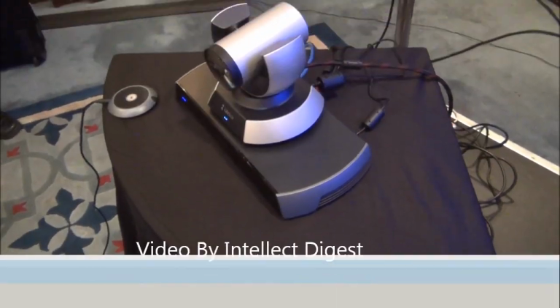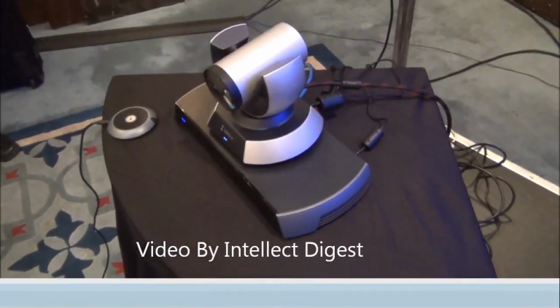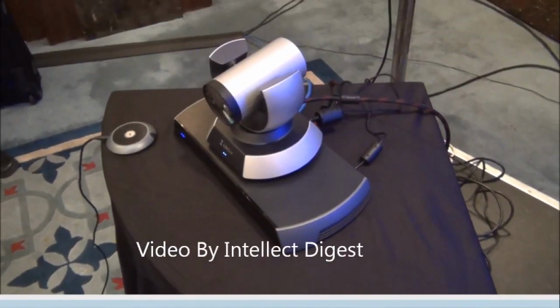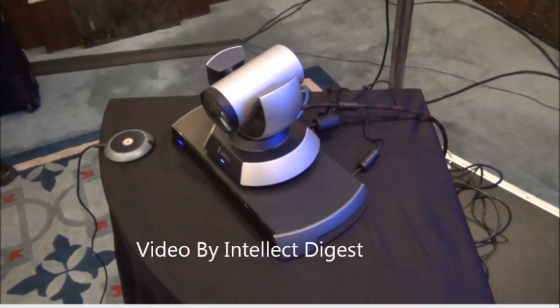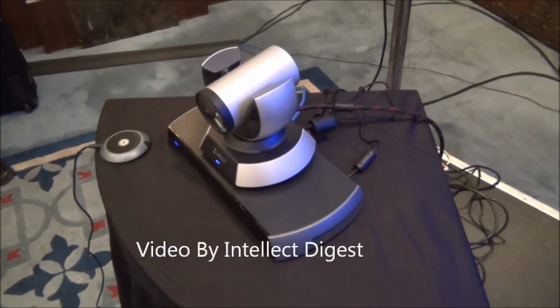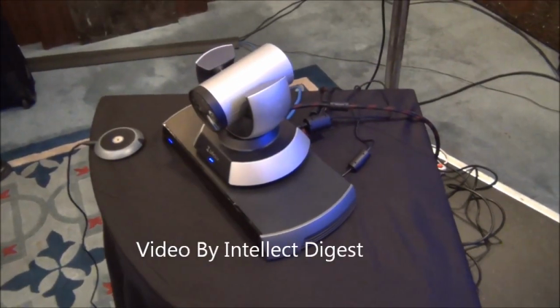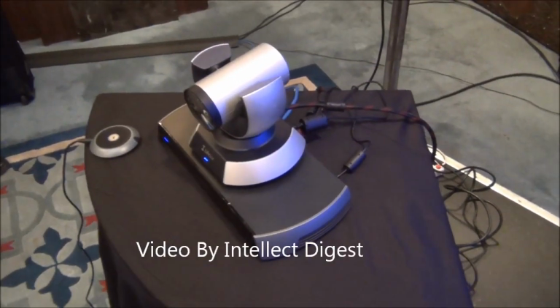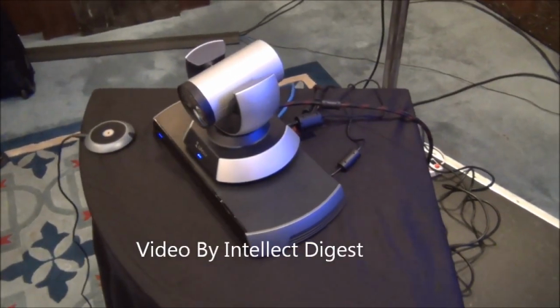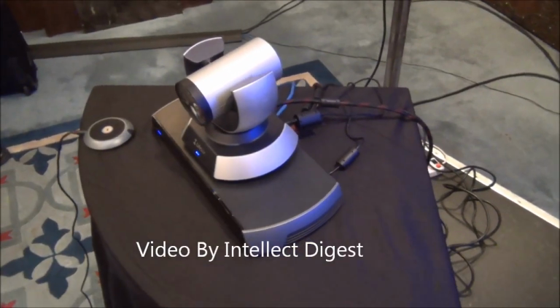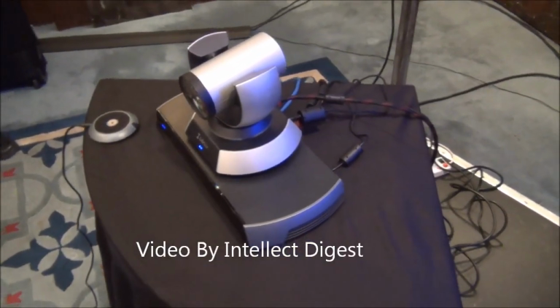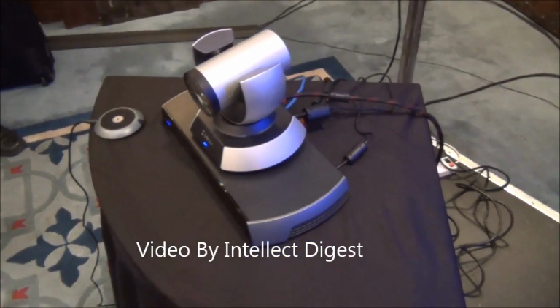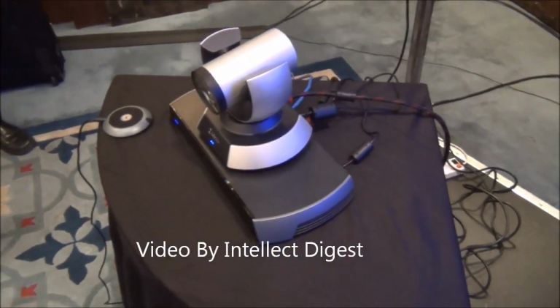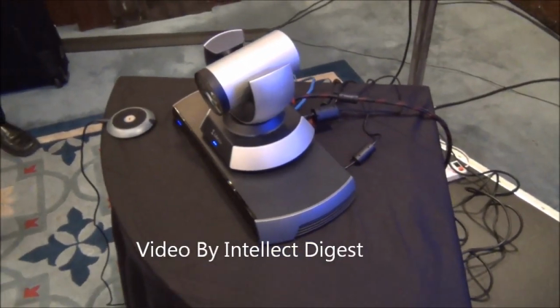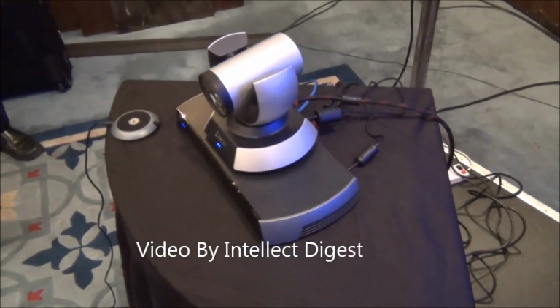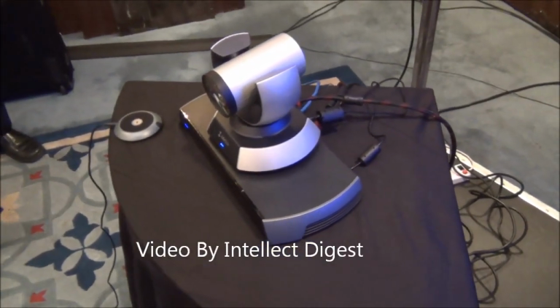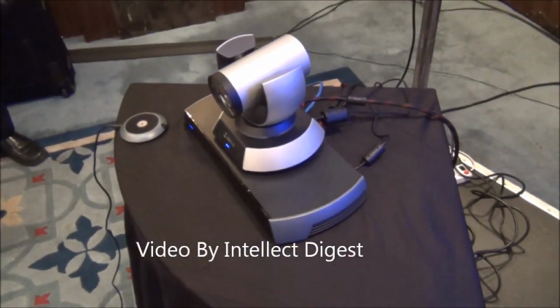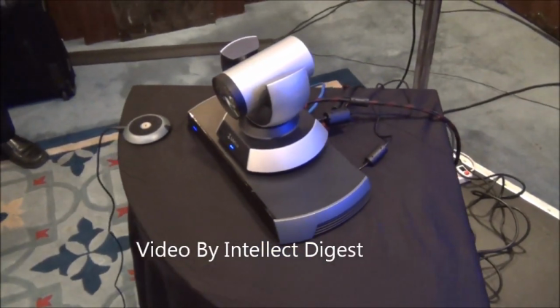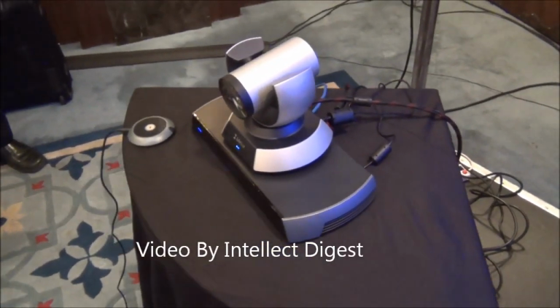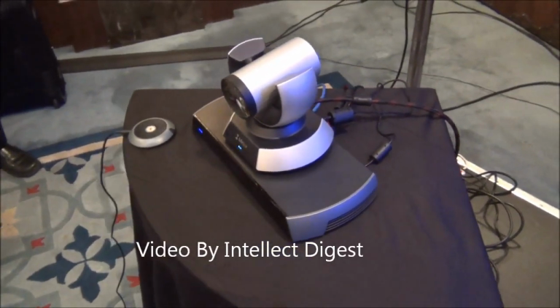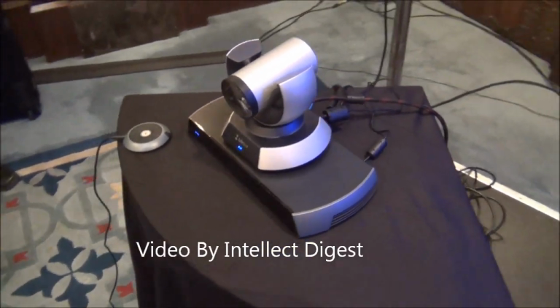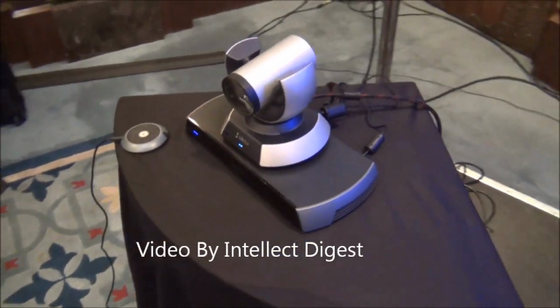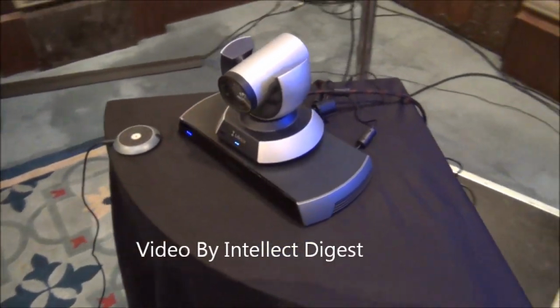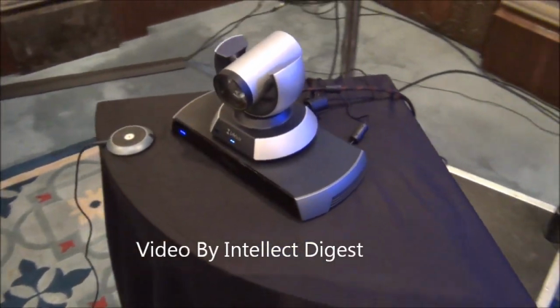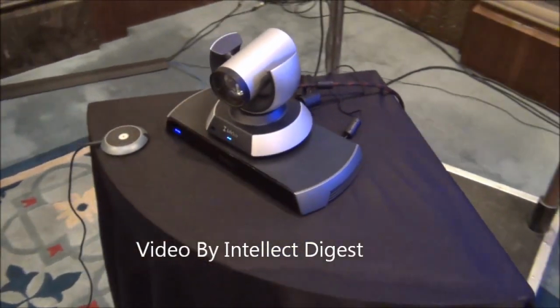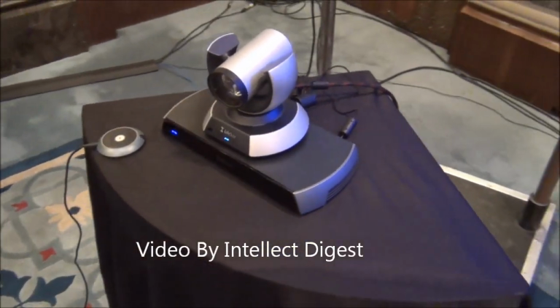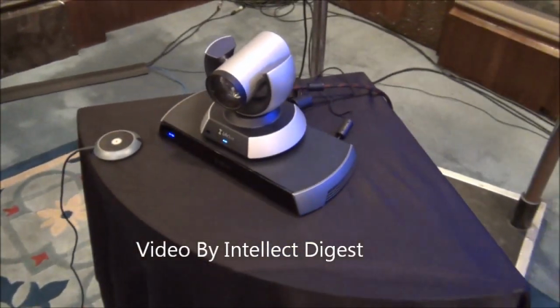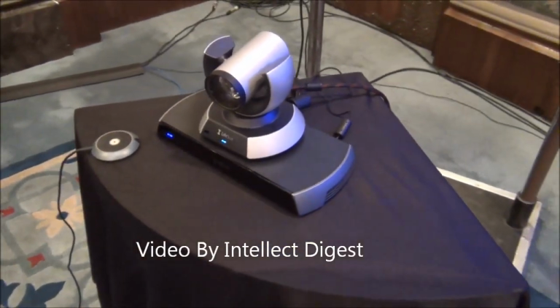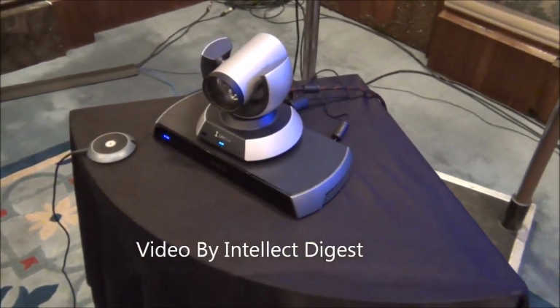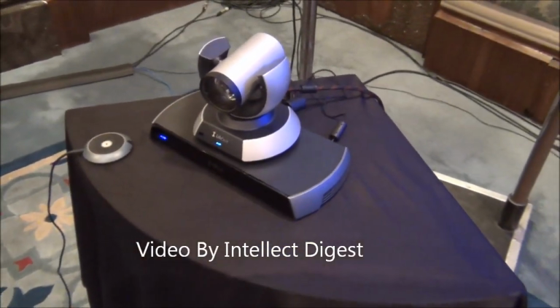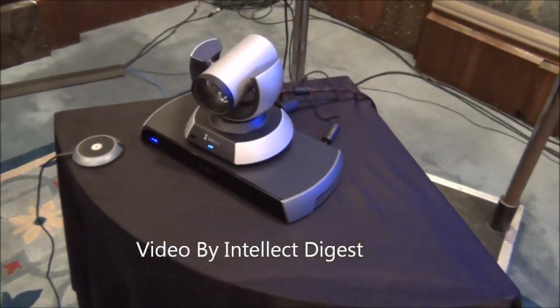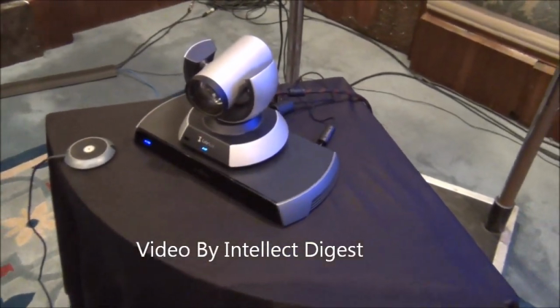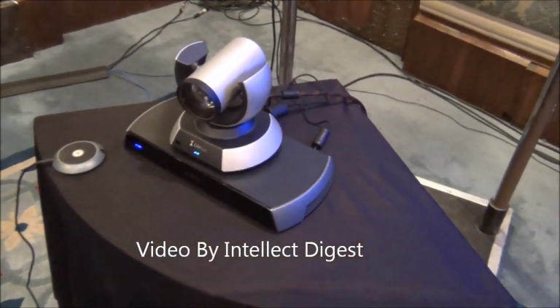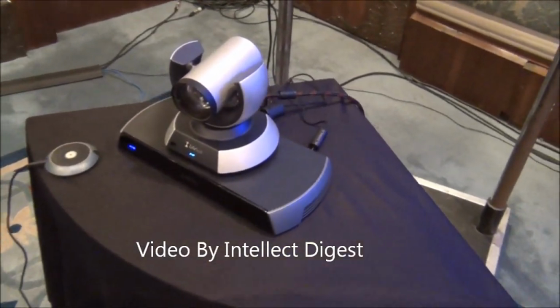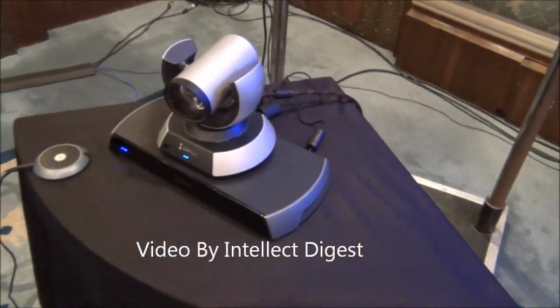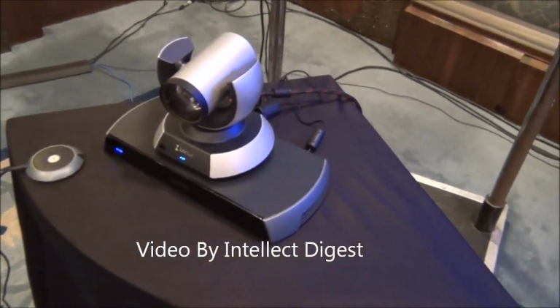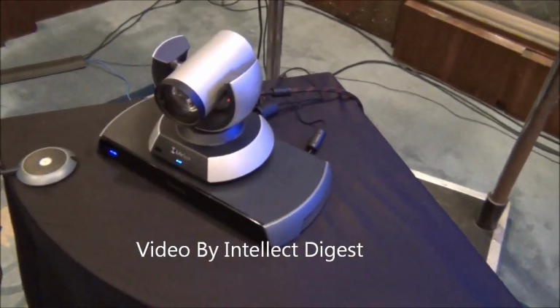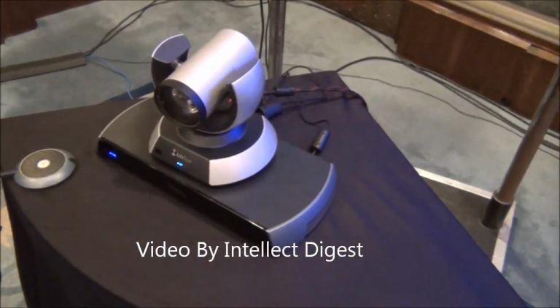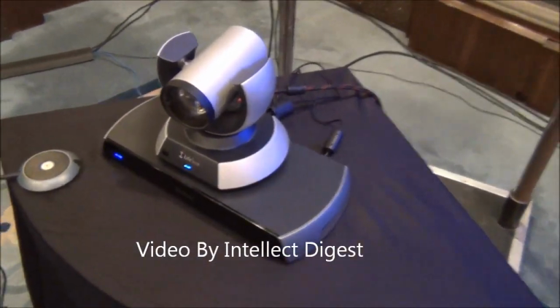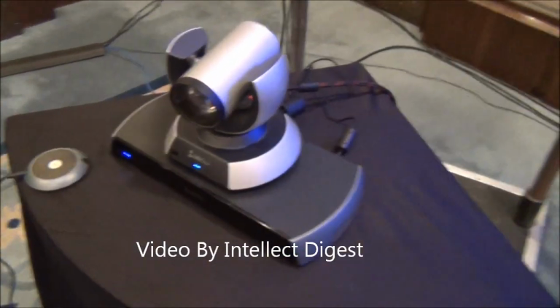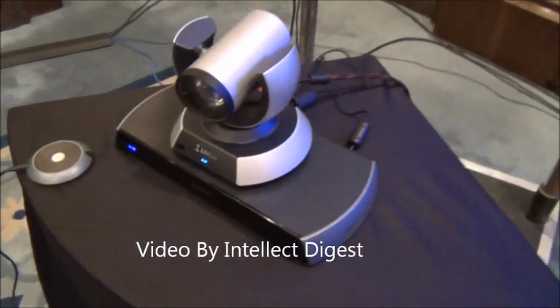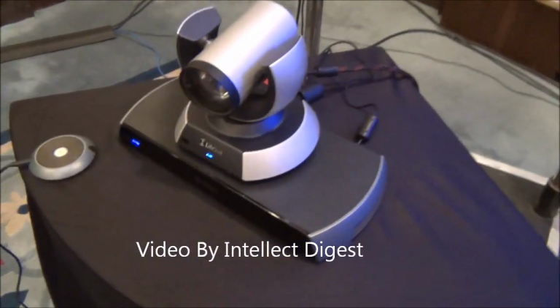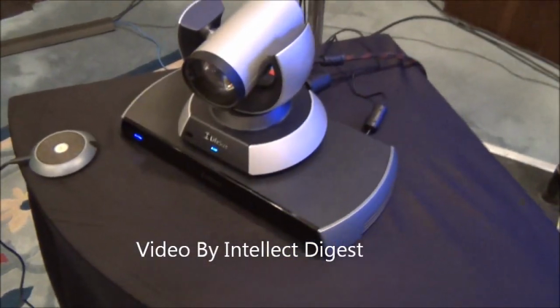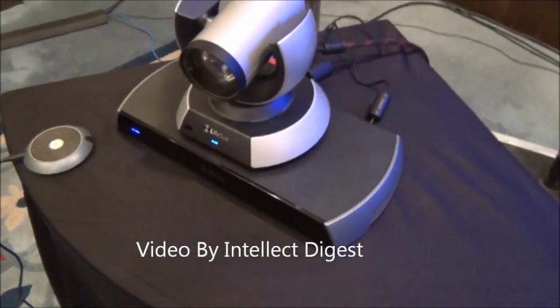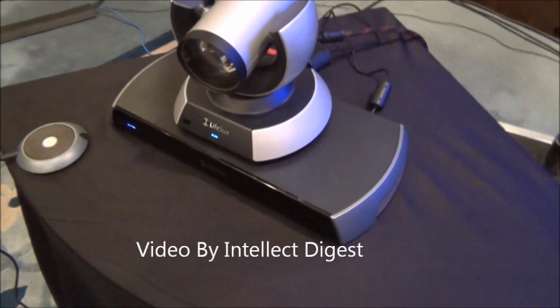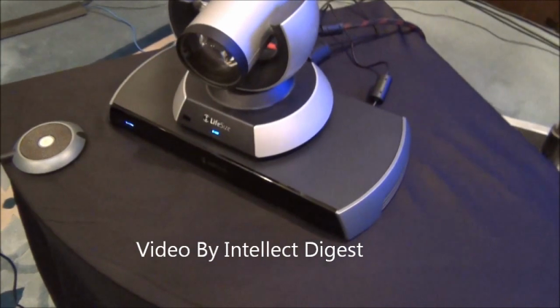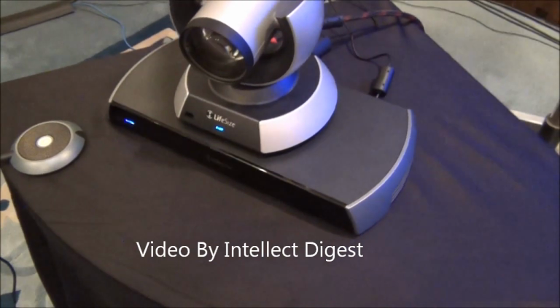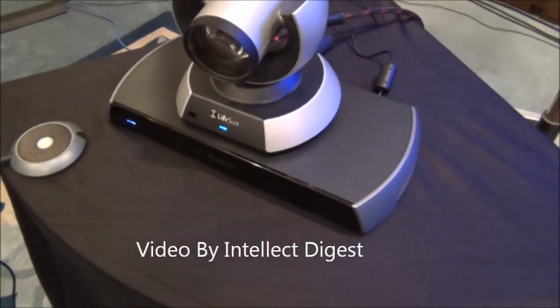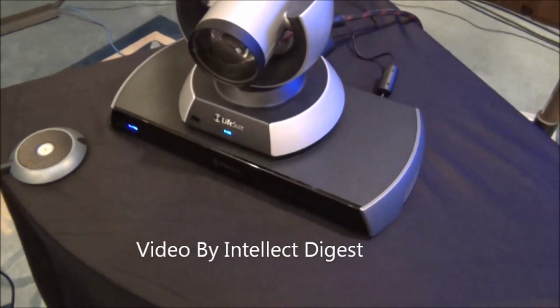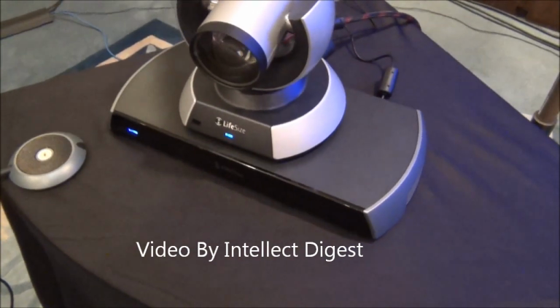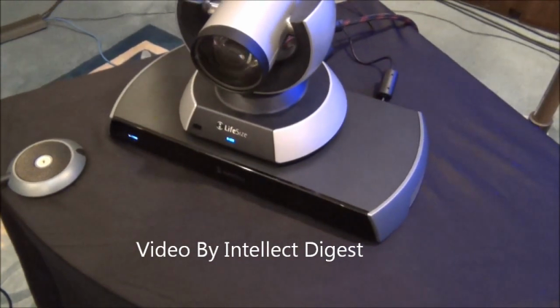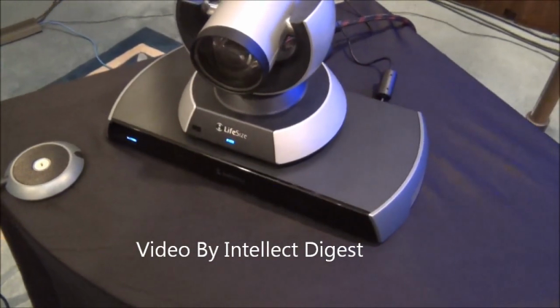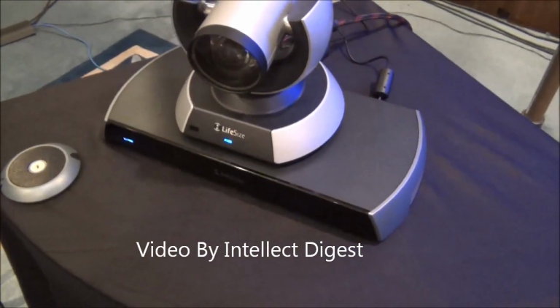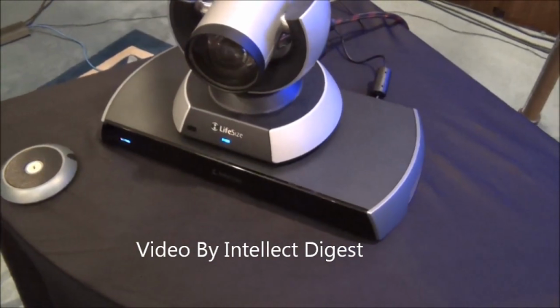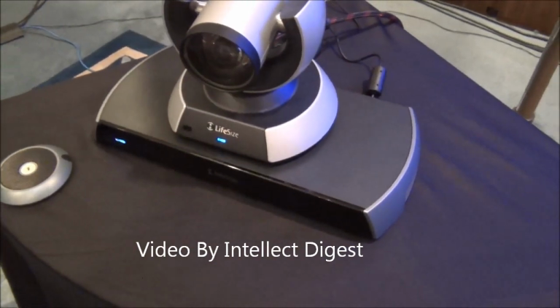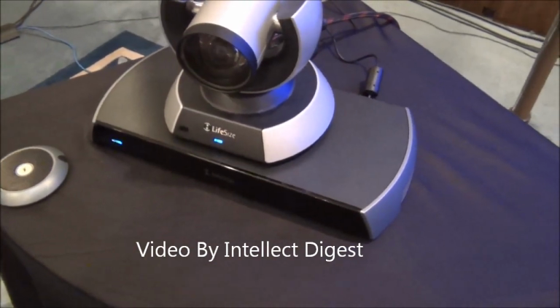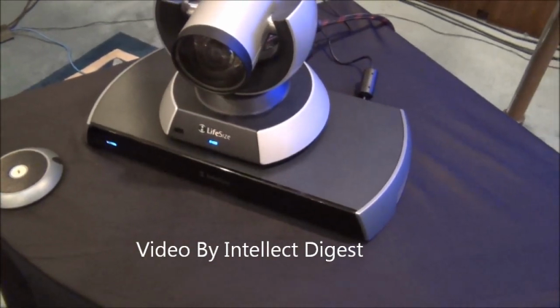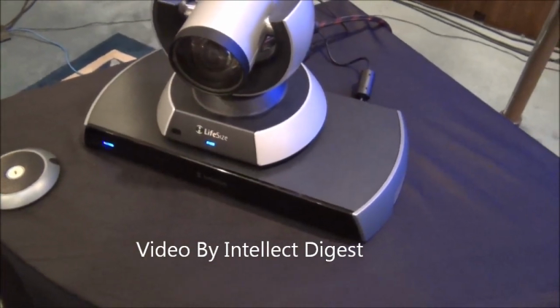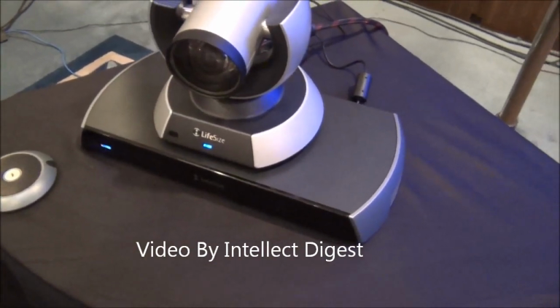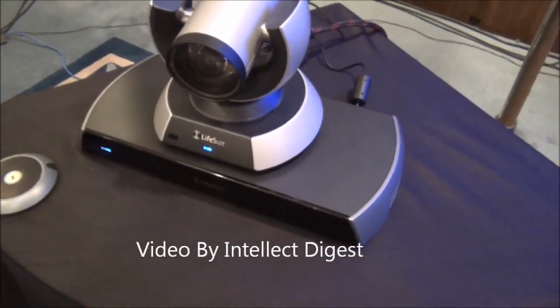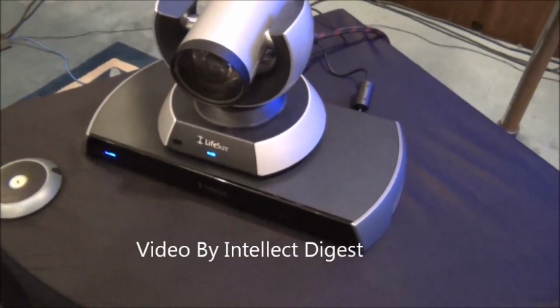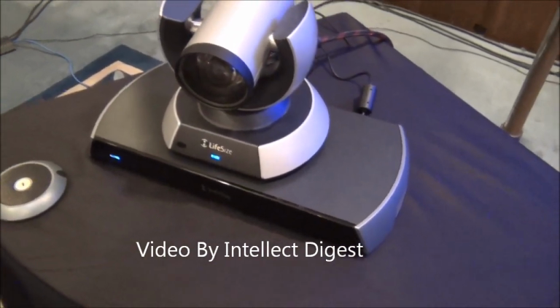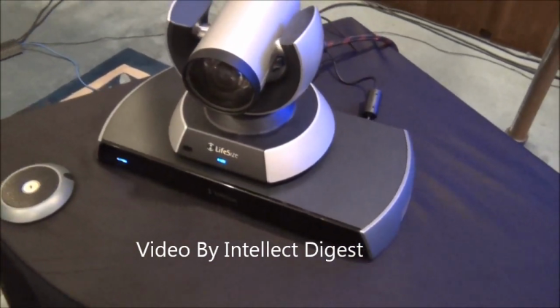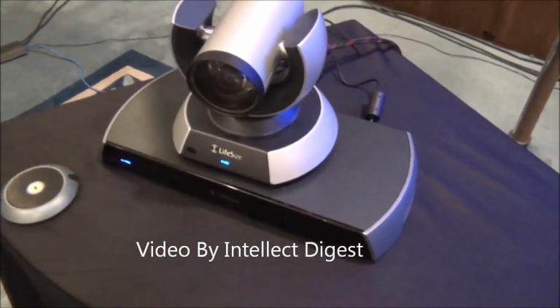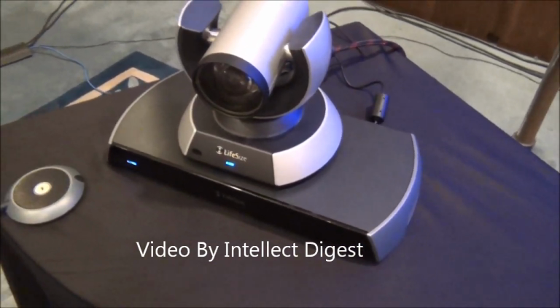Hello viewers, I am Rohit Kurana from Intellectia Digest. In this video, I am going to give you a quick hands-on of the Life-size Icon series.